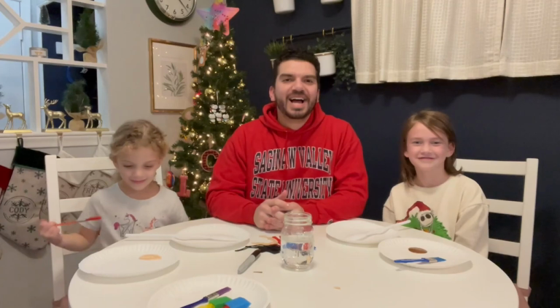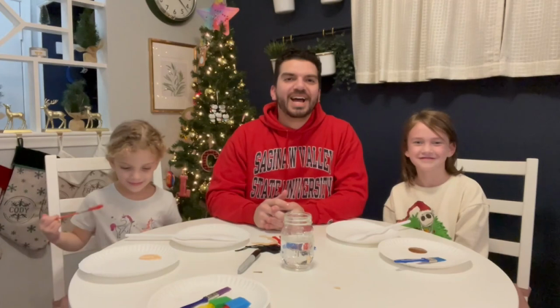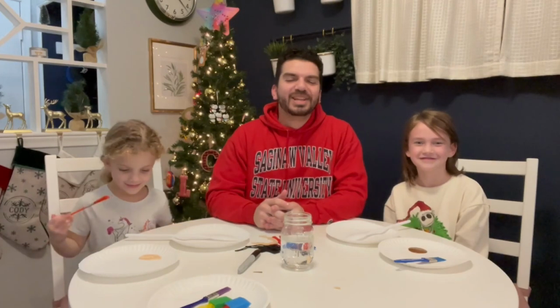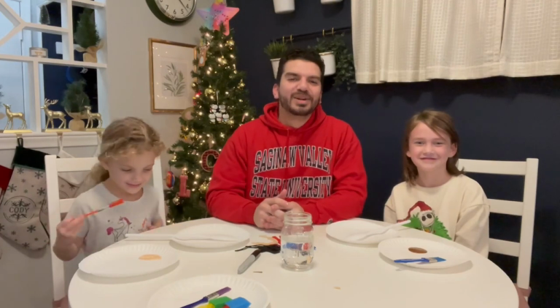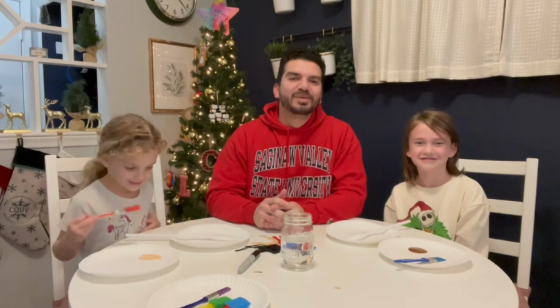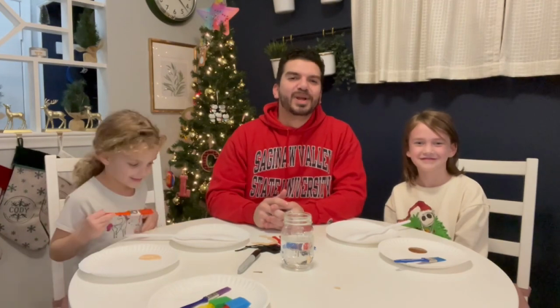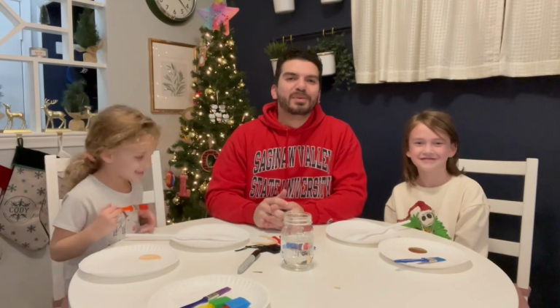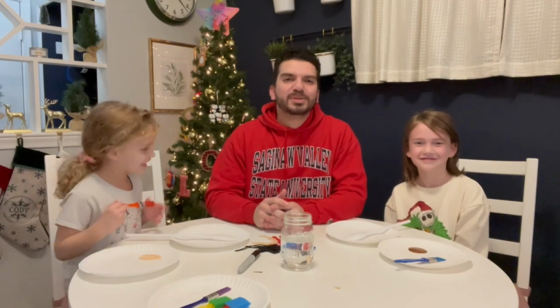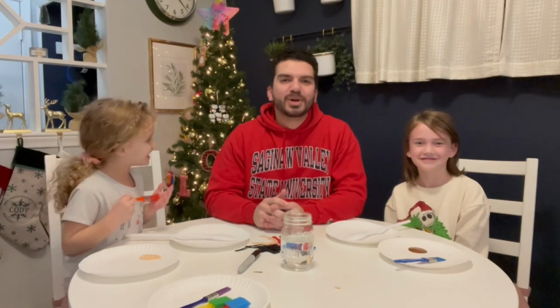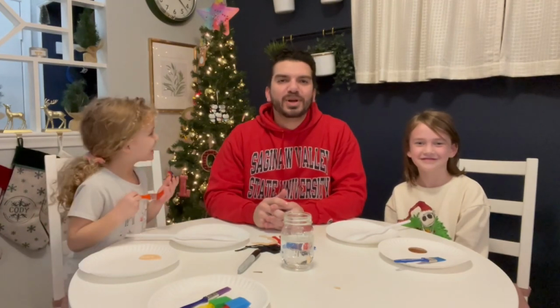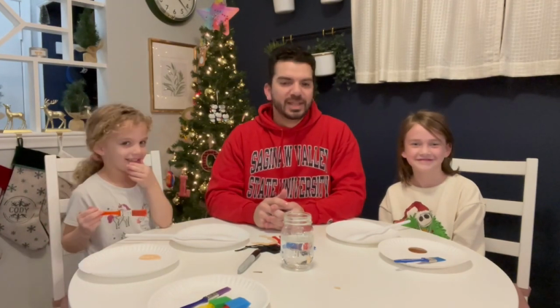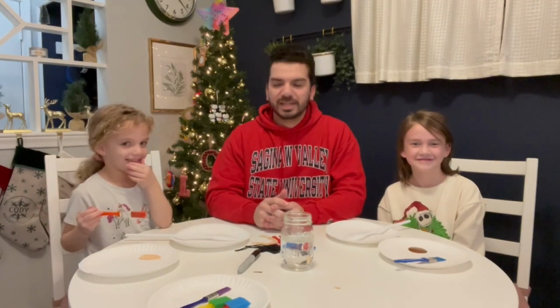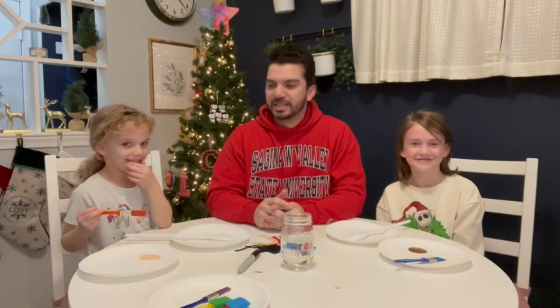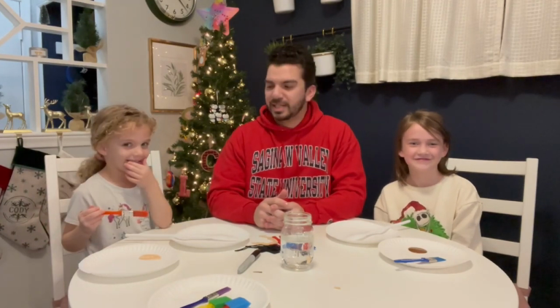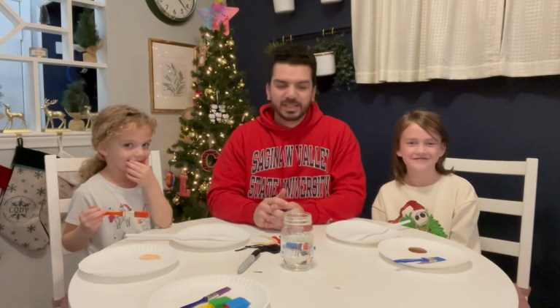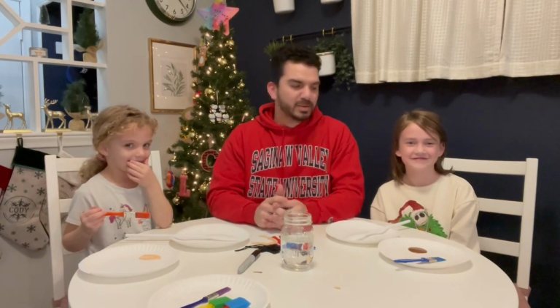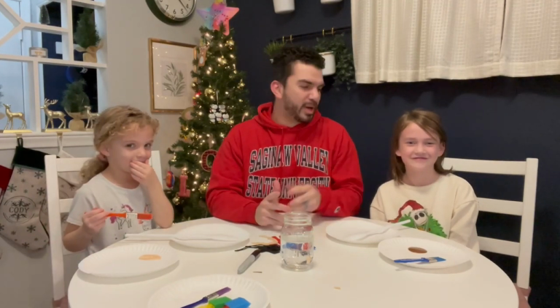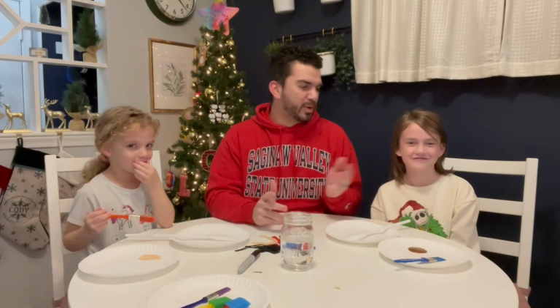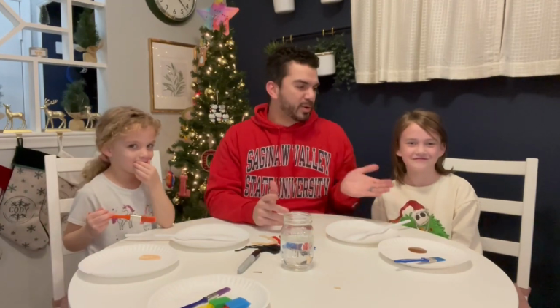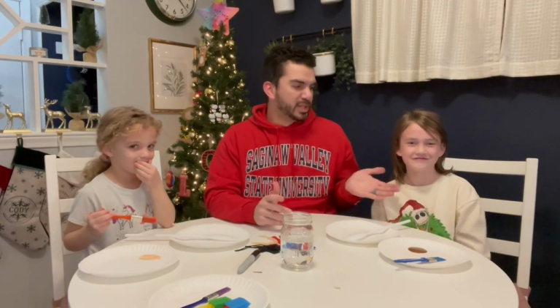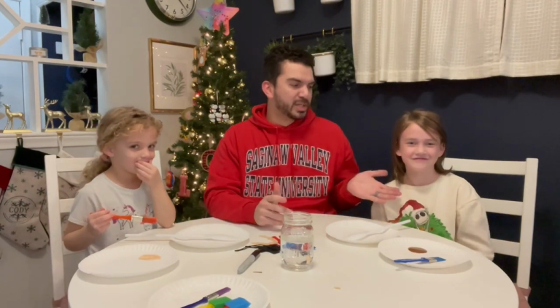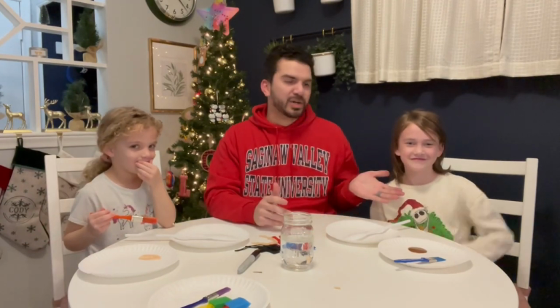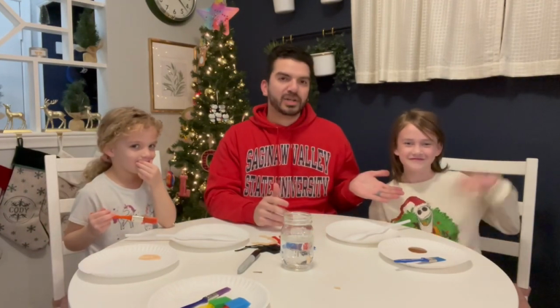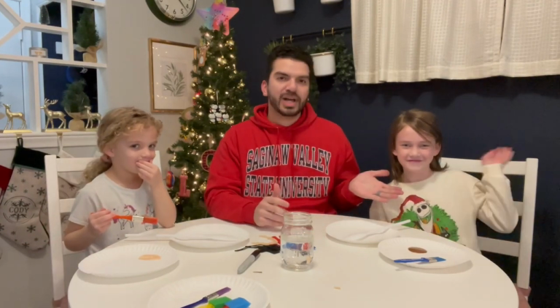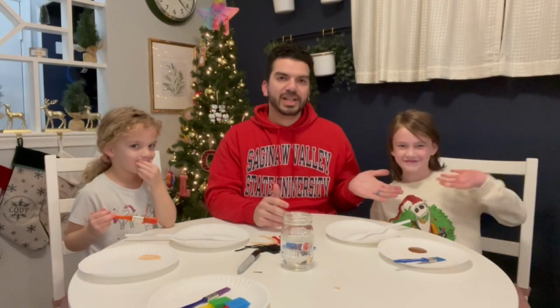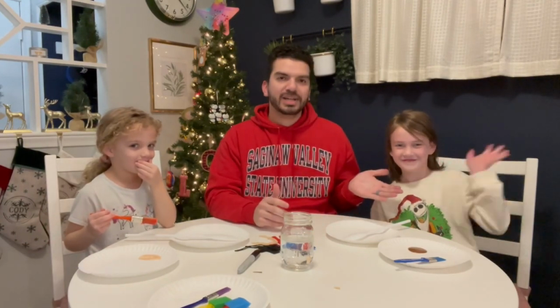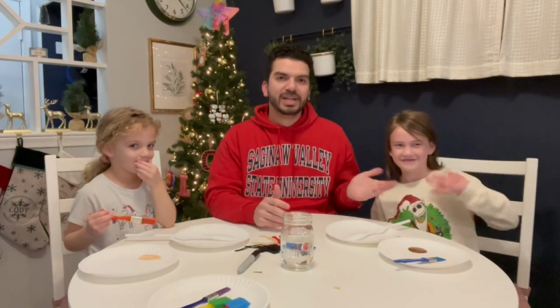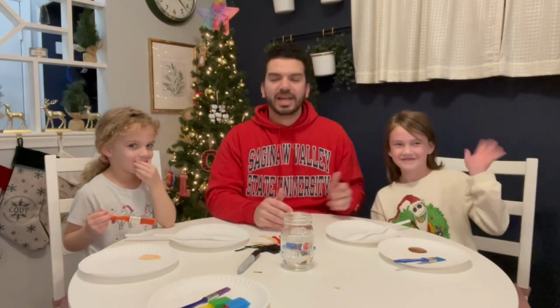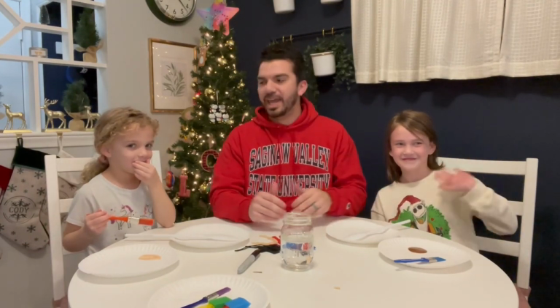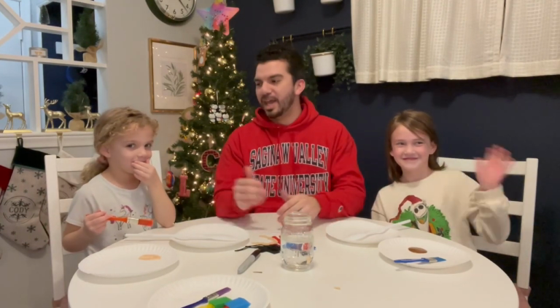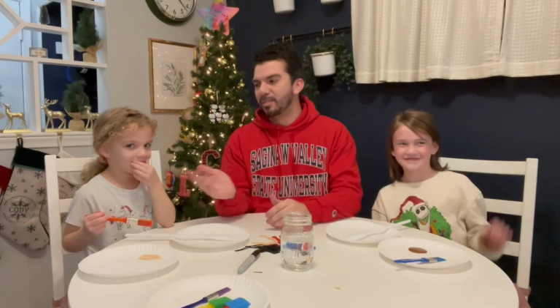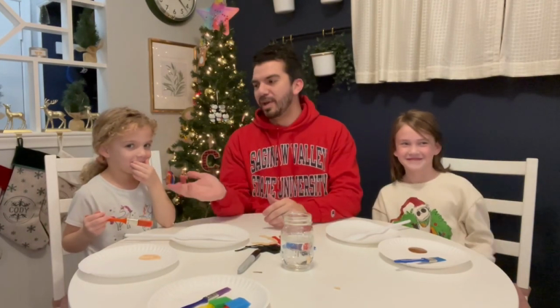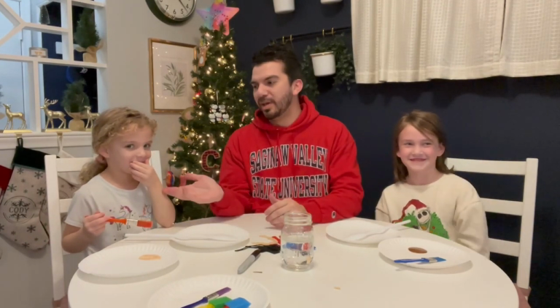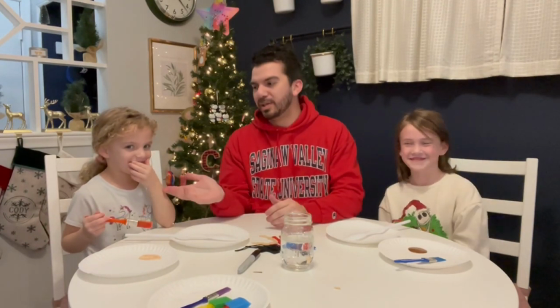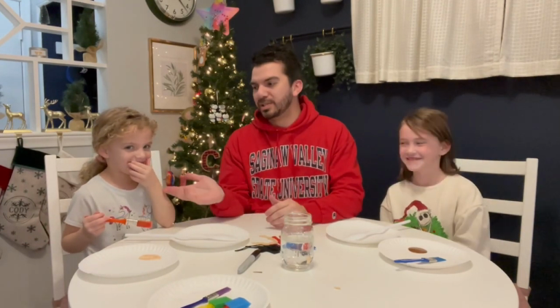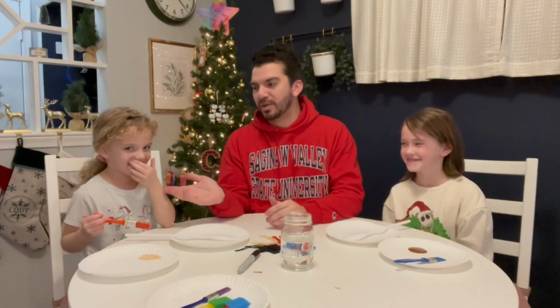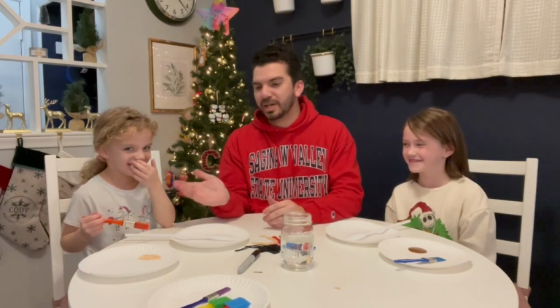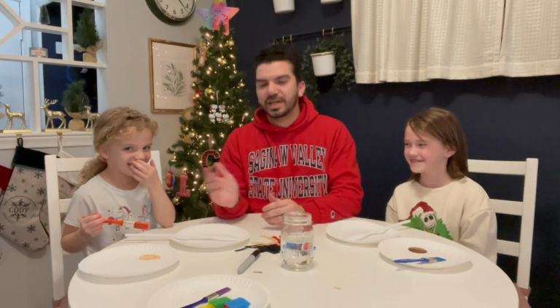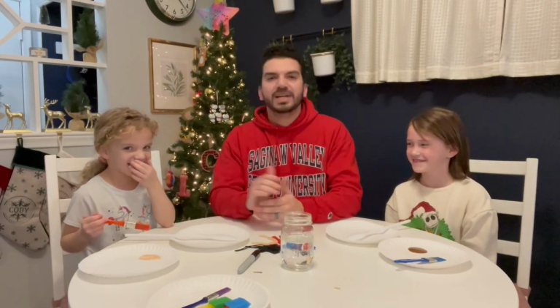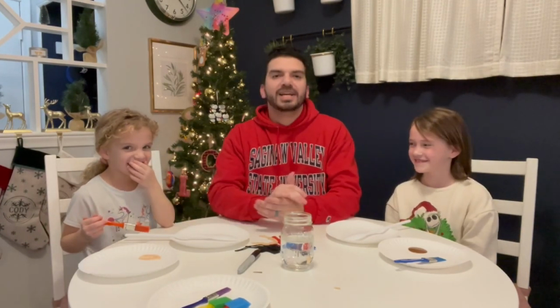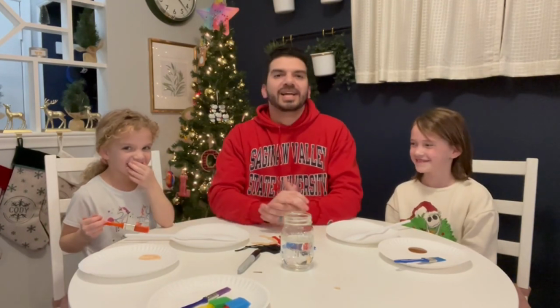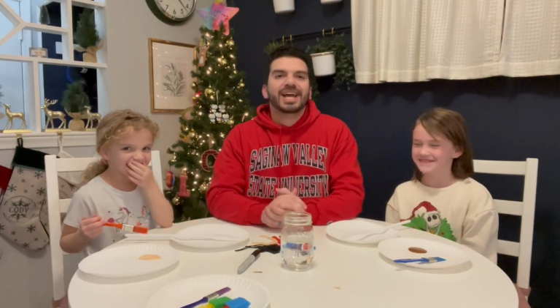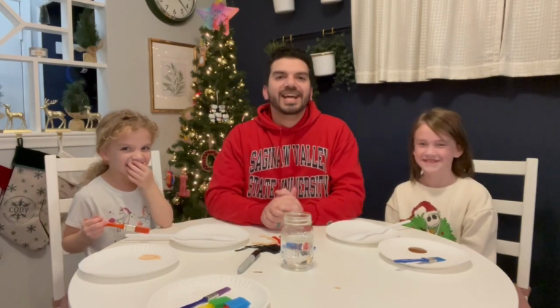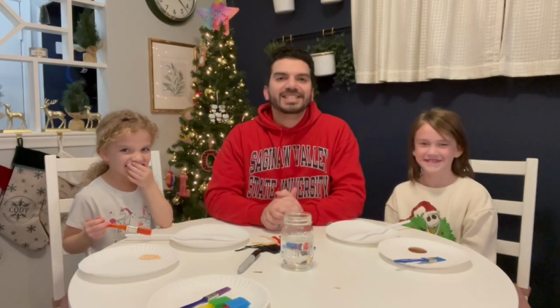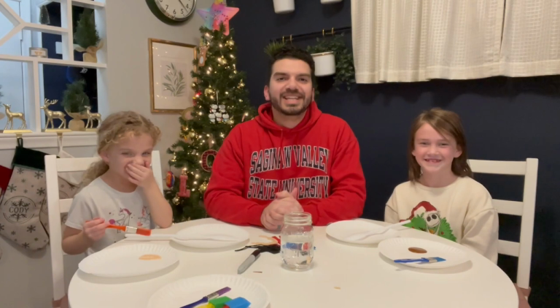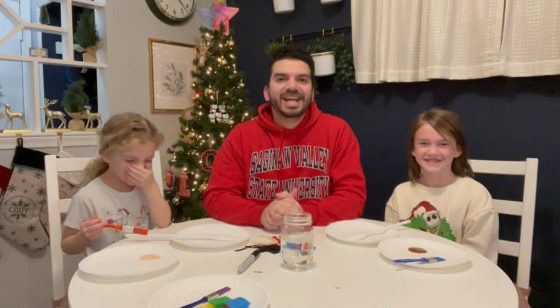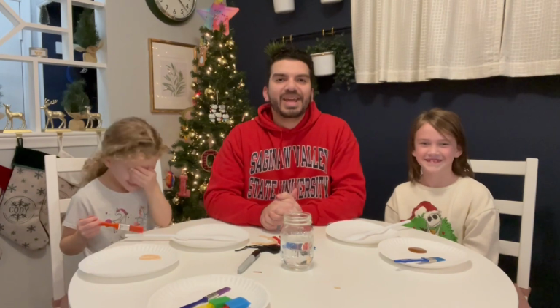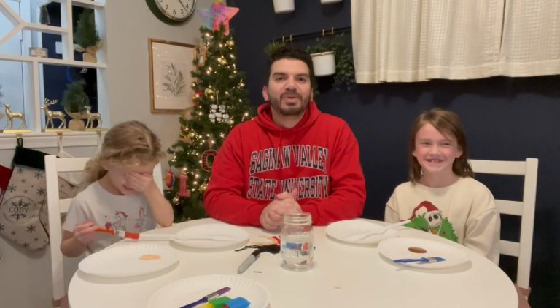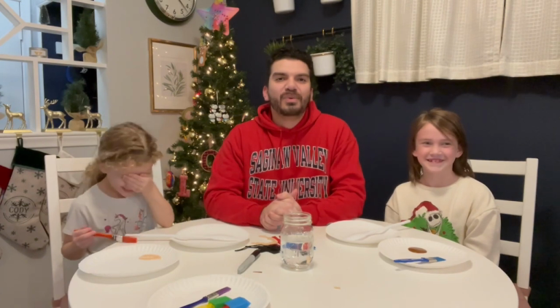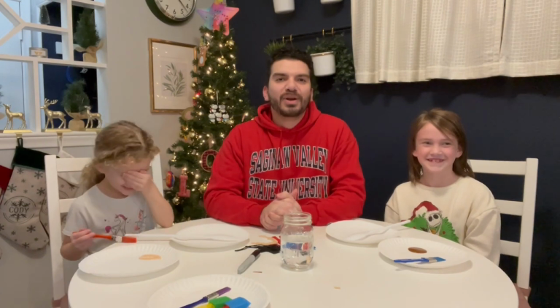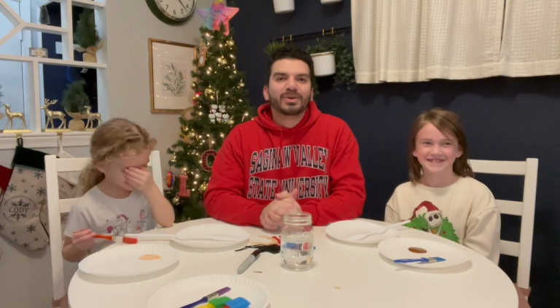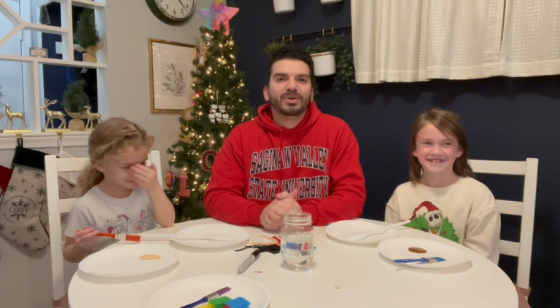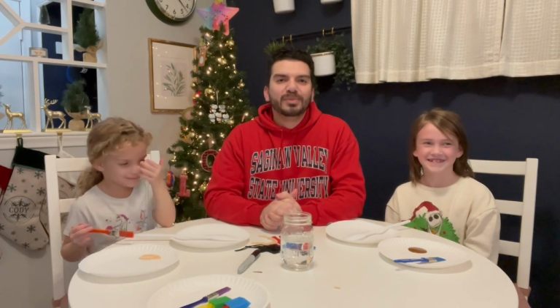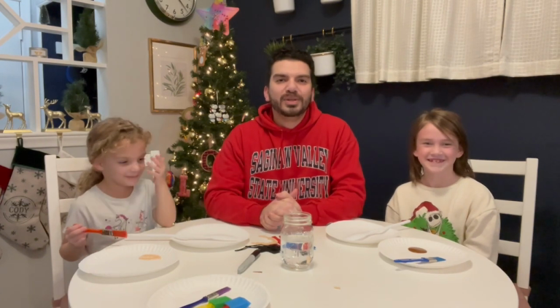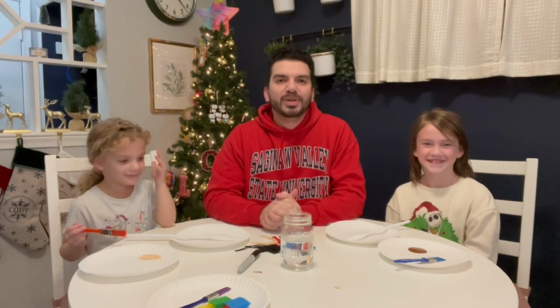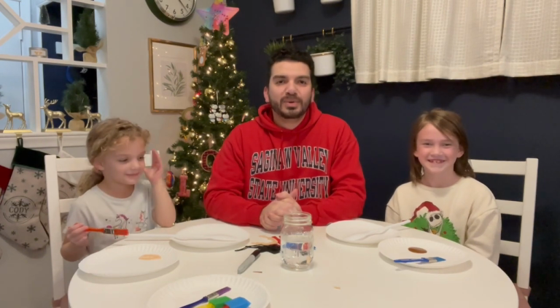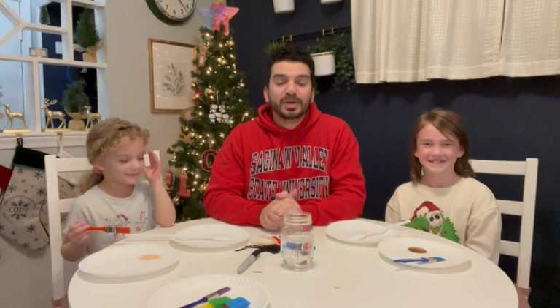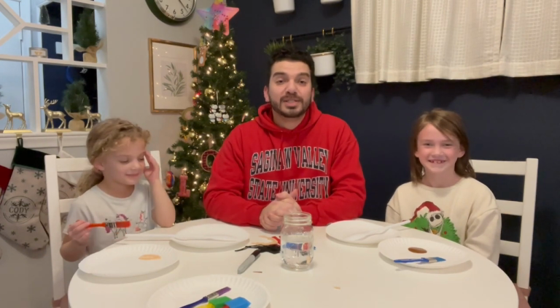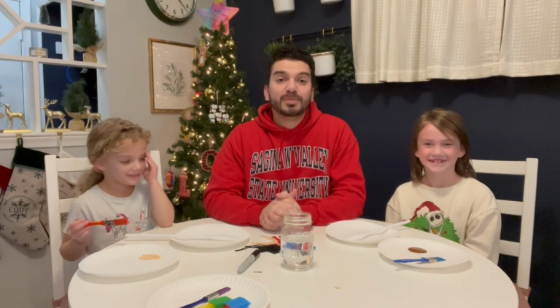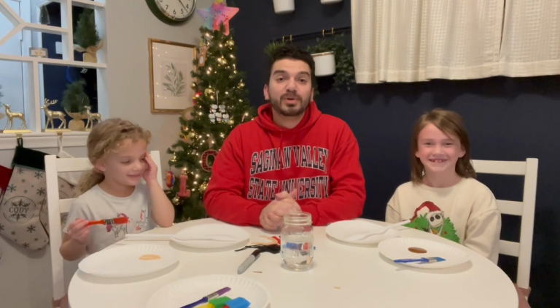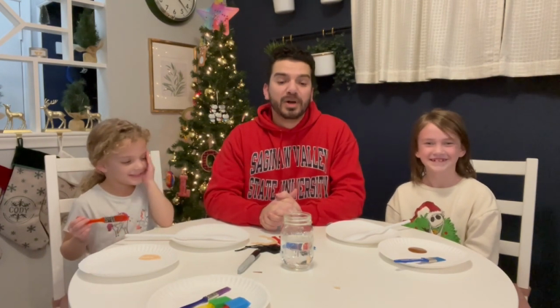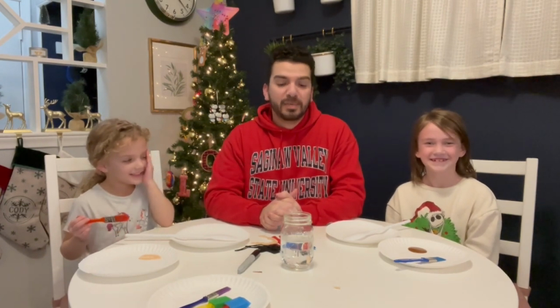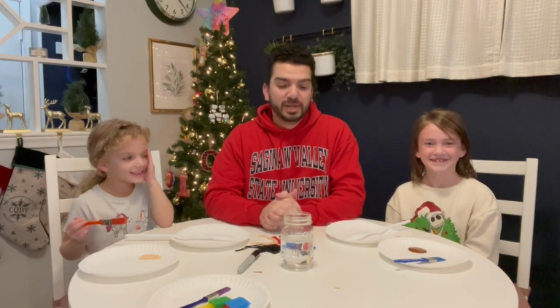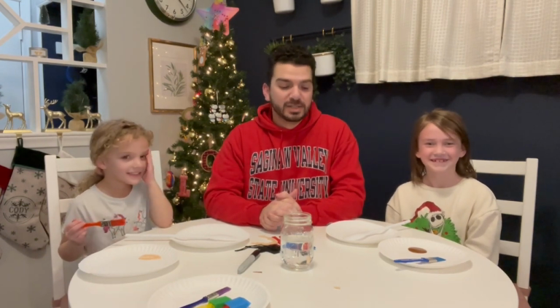Hi there, my name is Cody. This is my oldest daughter, Lila, and my youngest, Nora, and today we are going to be doing spoon puppets.